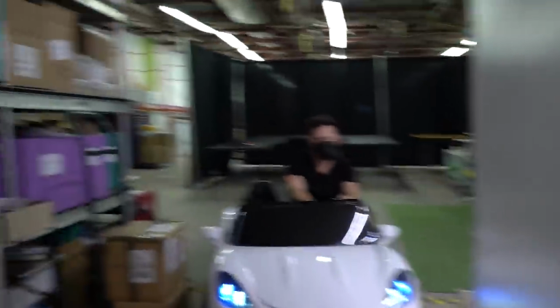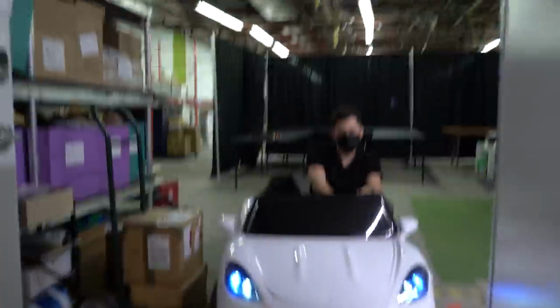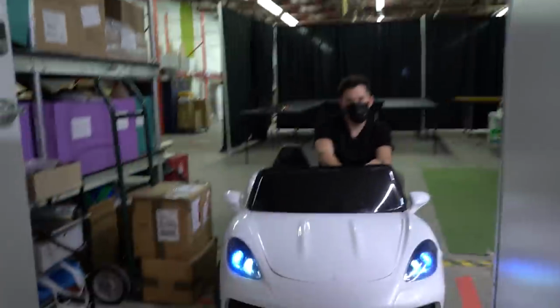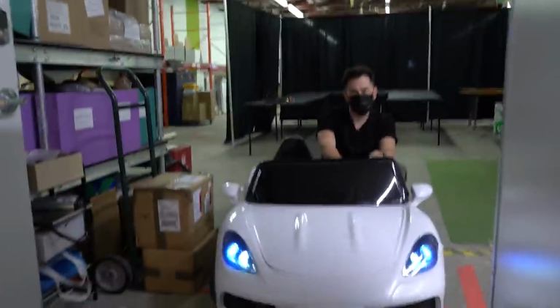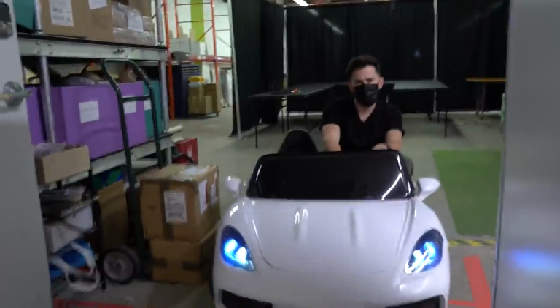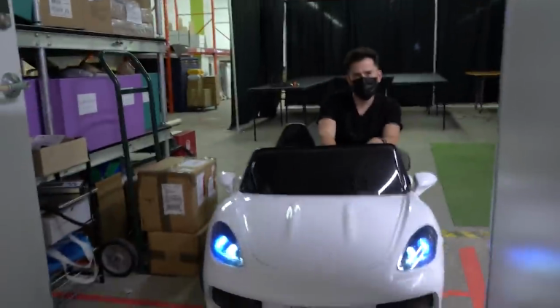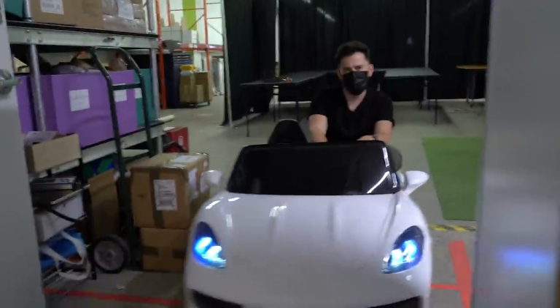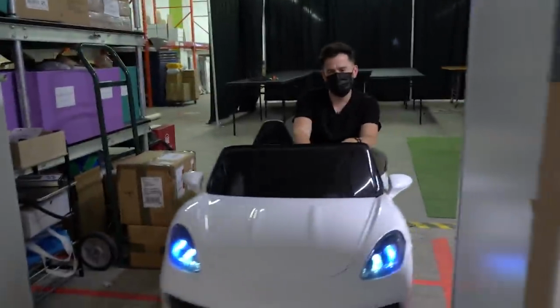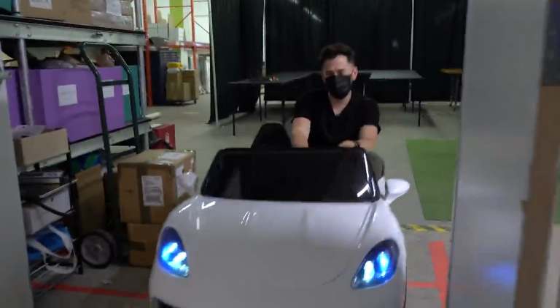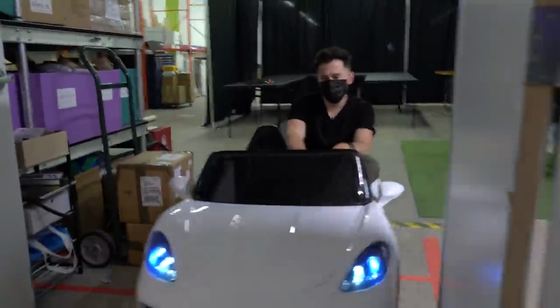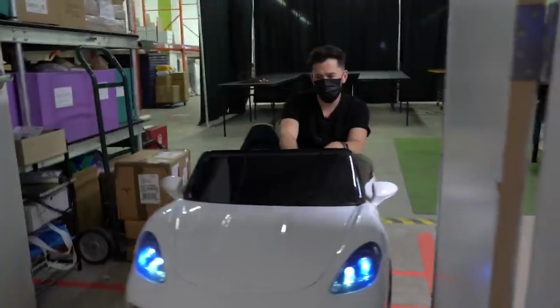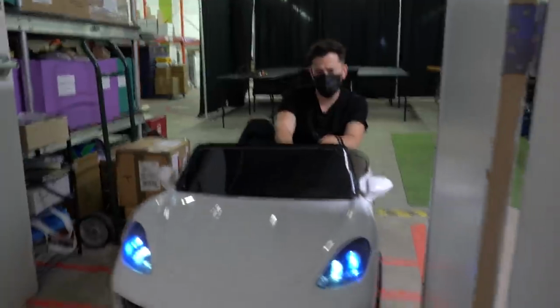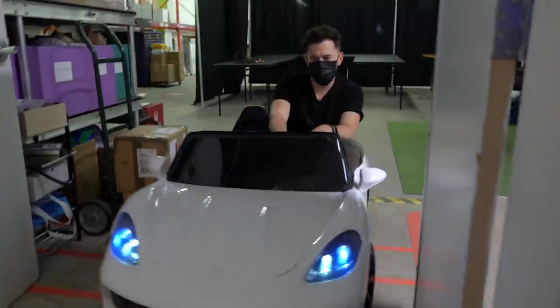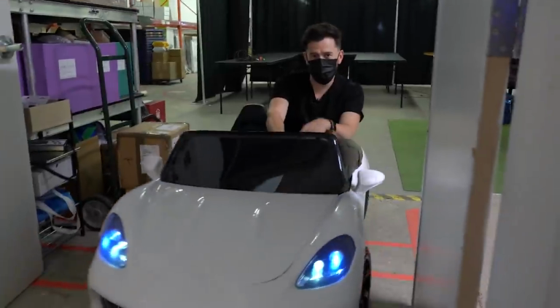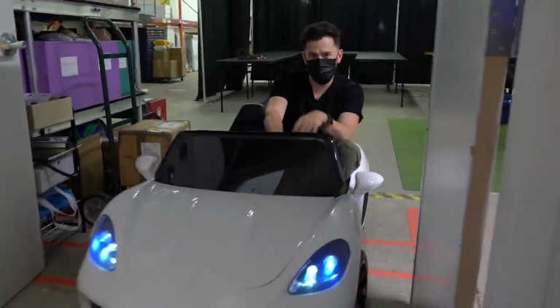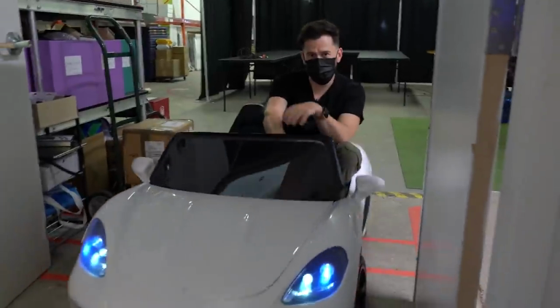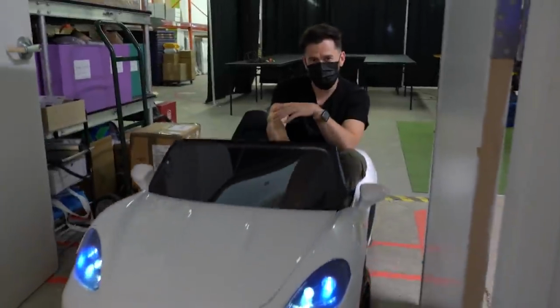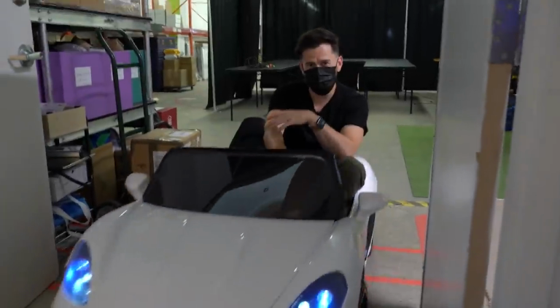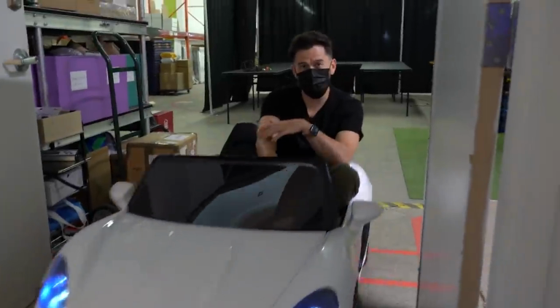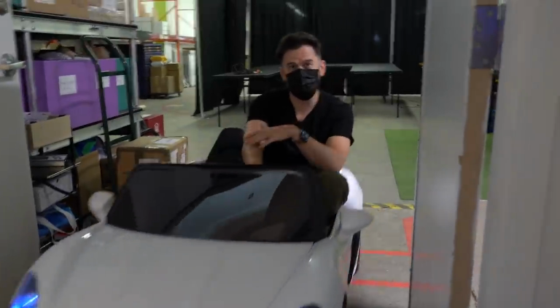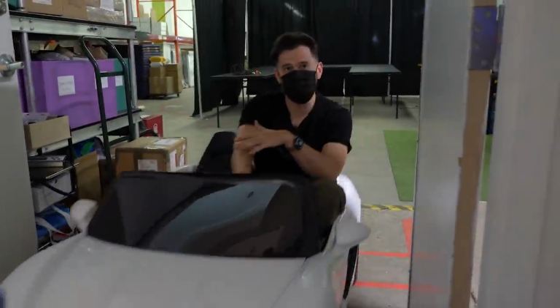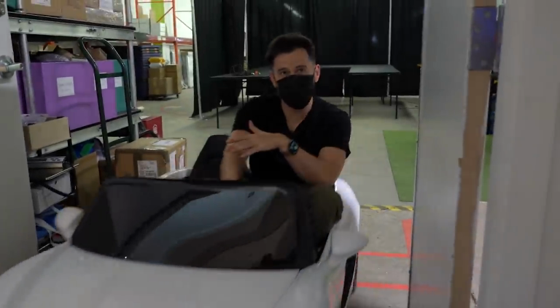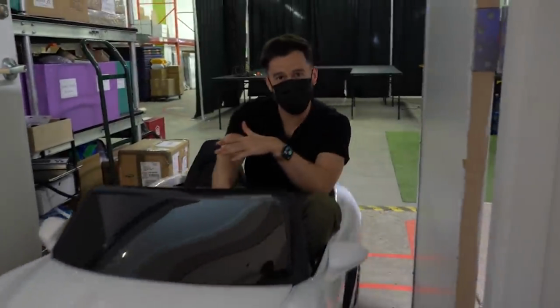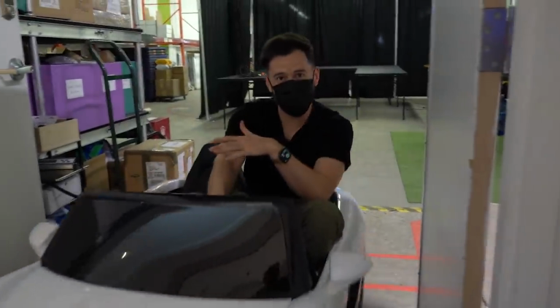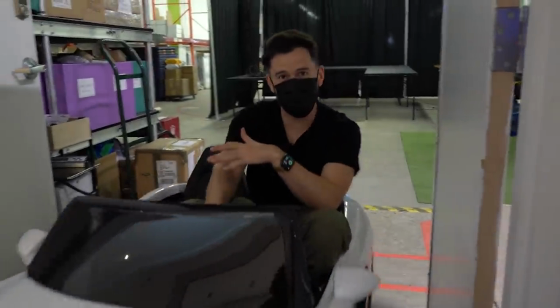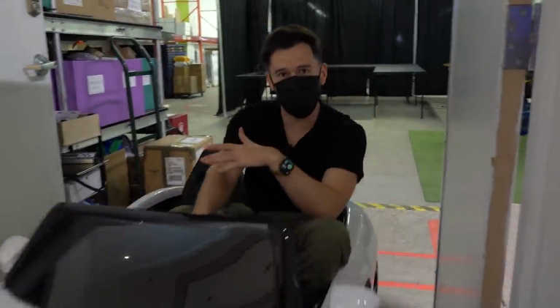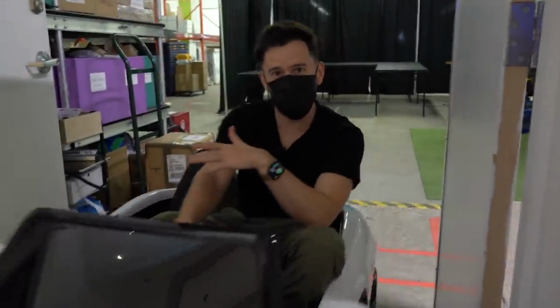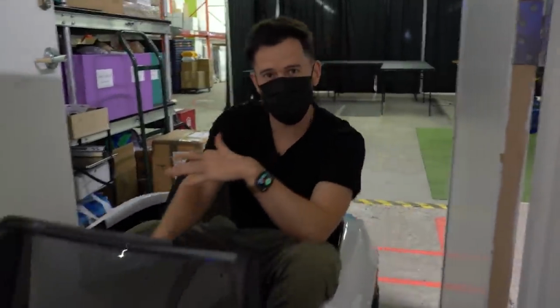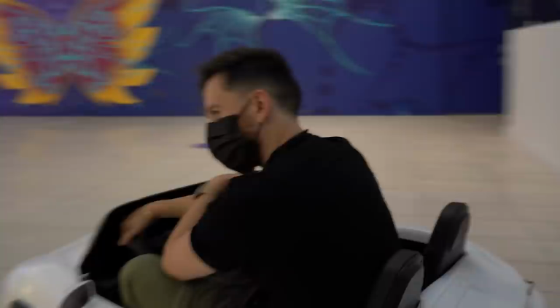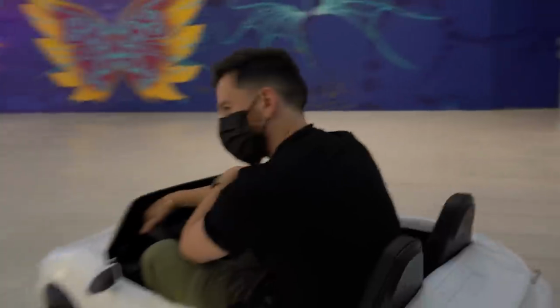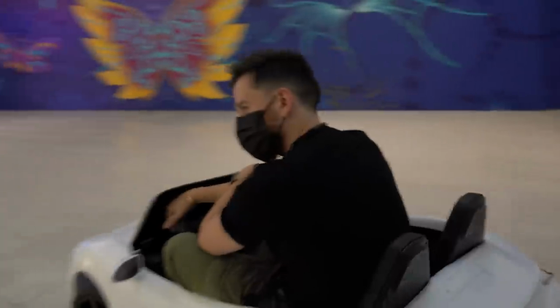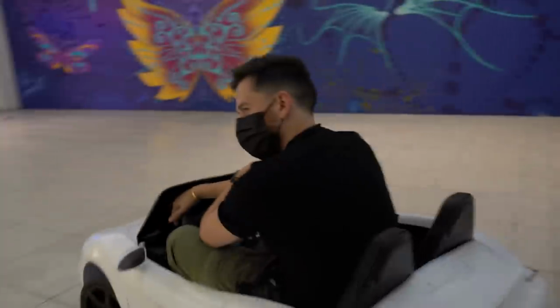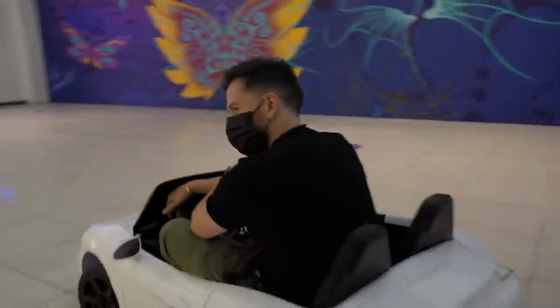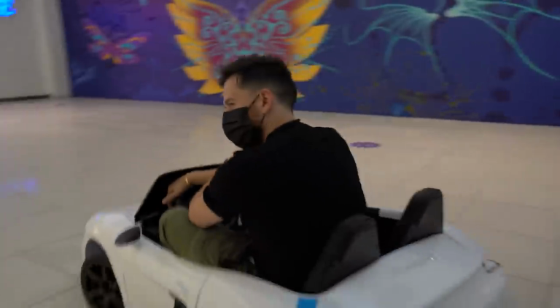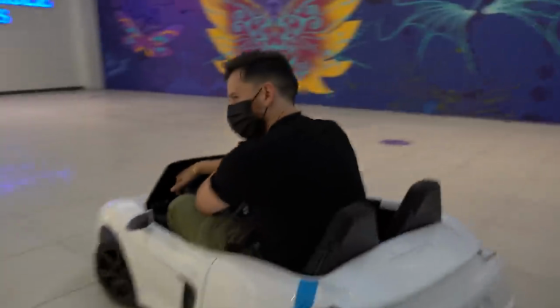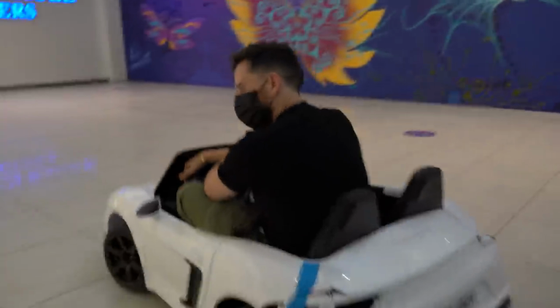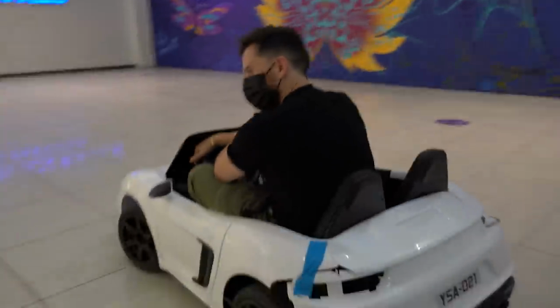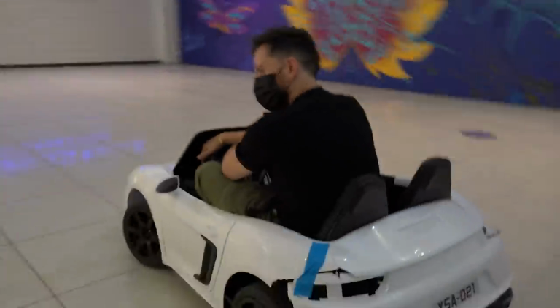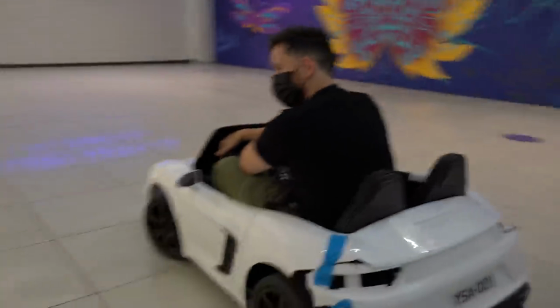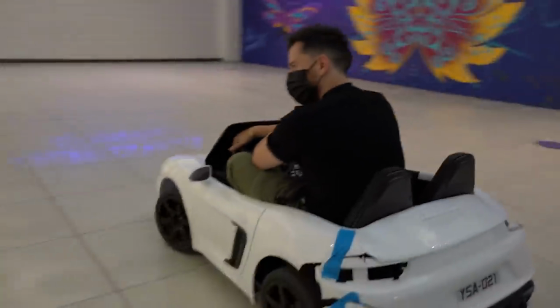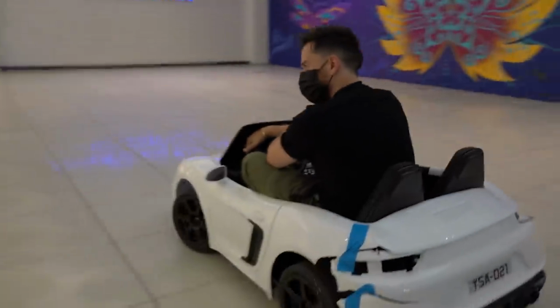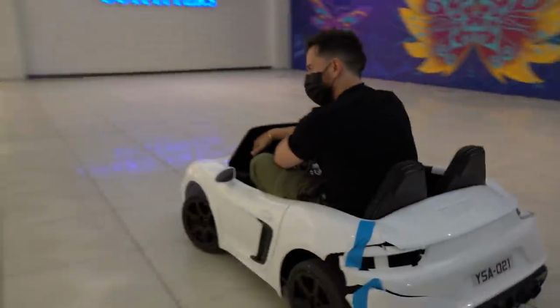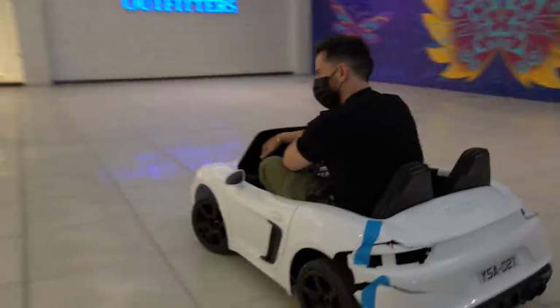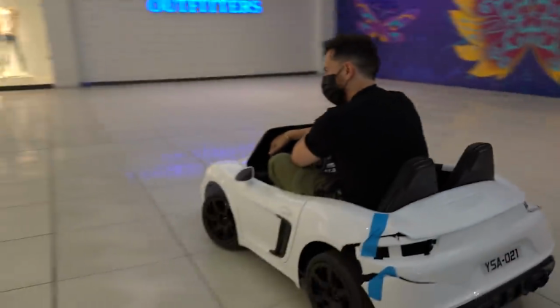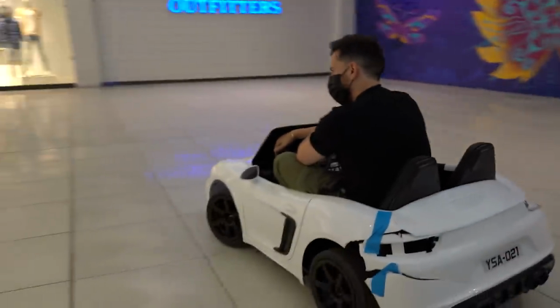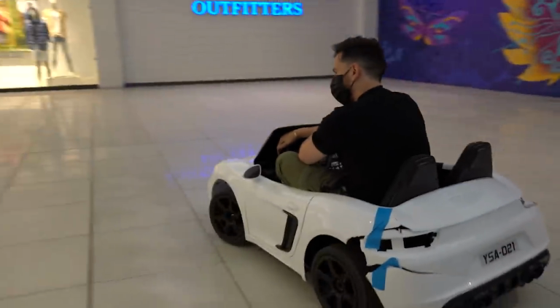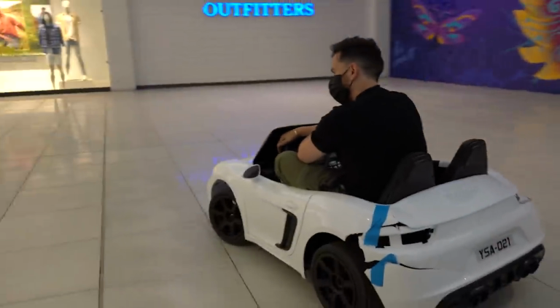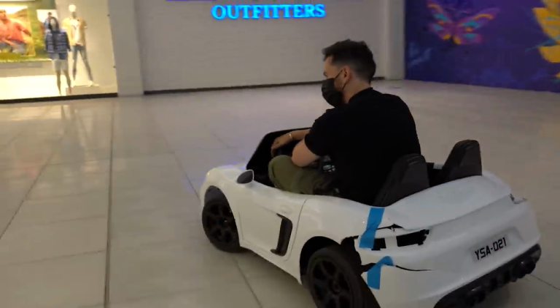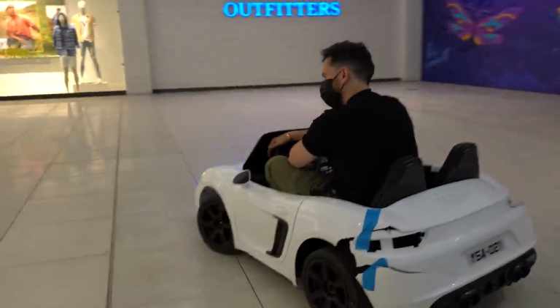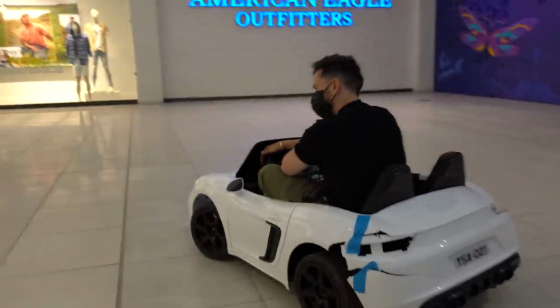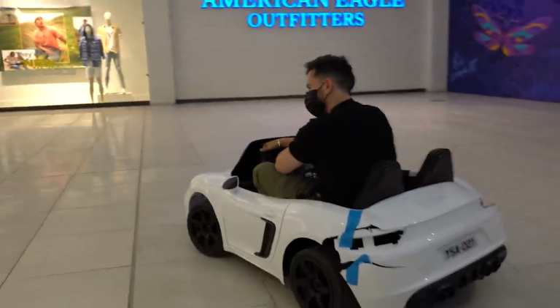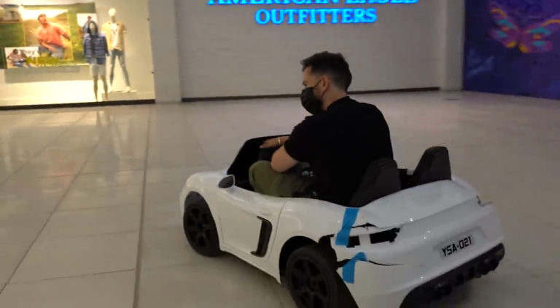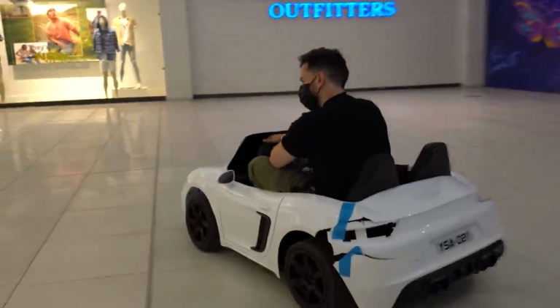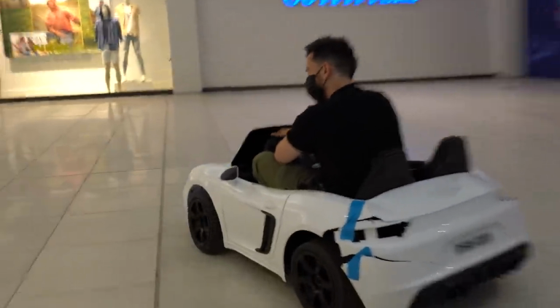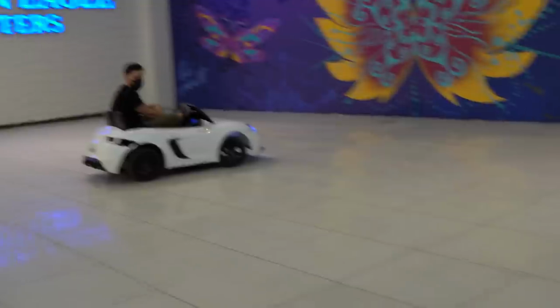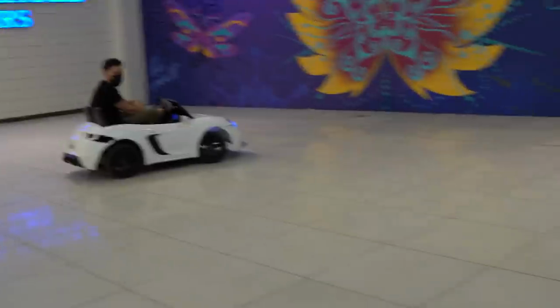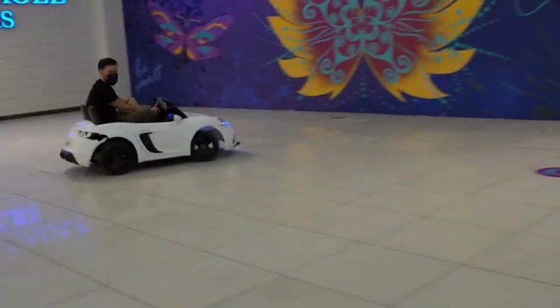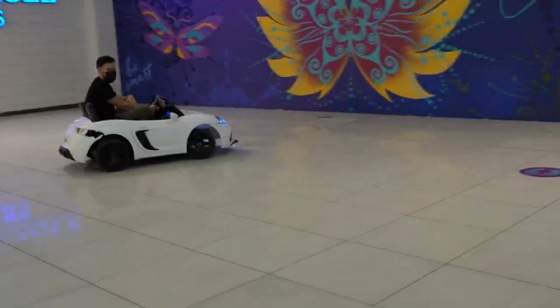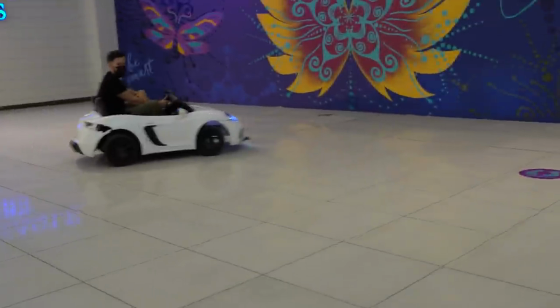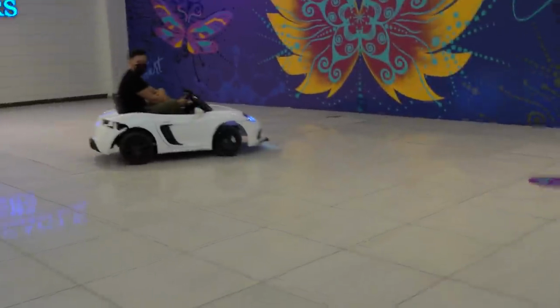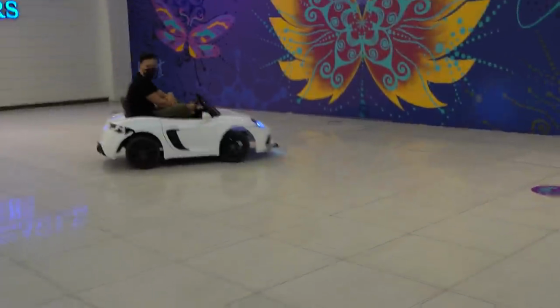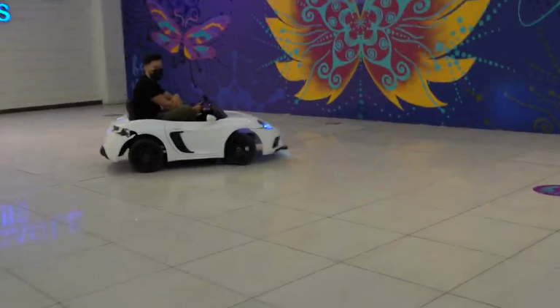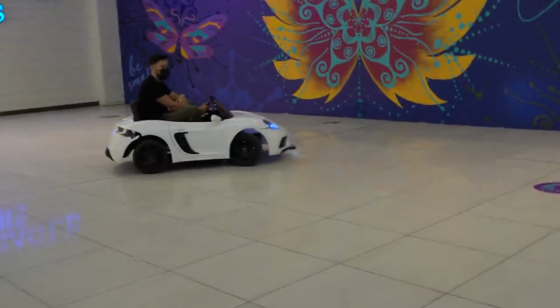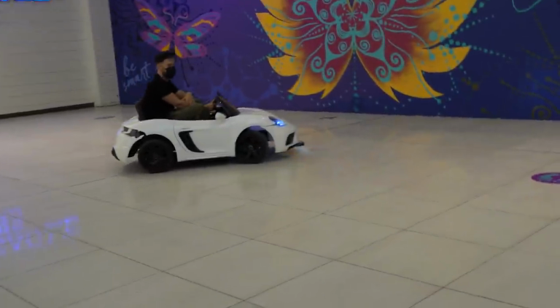Let me out into the real world, I gotta flex on these fools. What's good? The wheel is messed up.